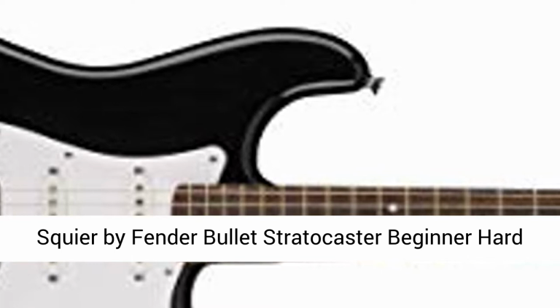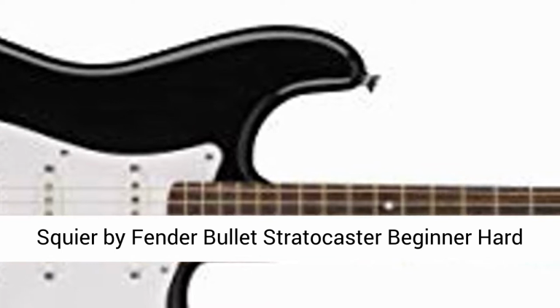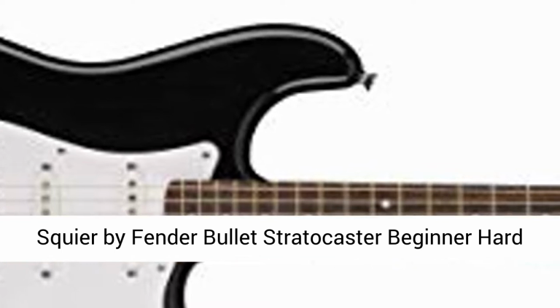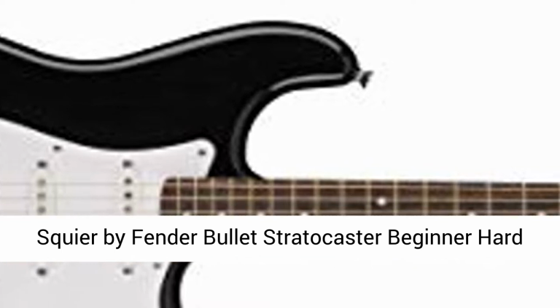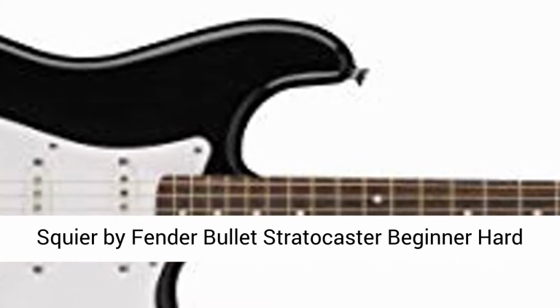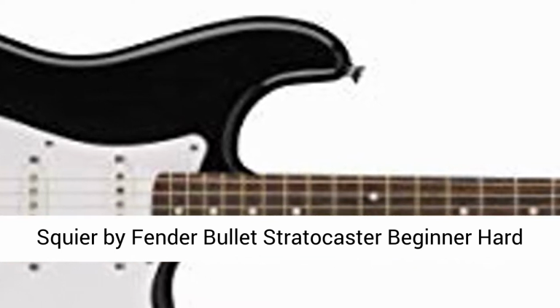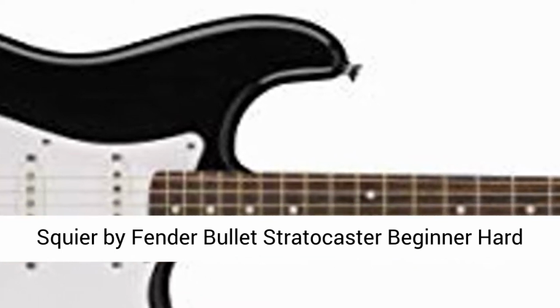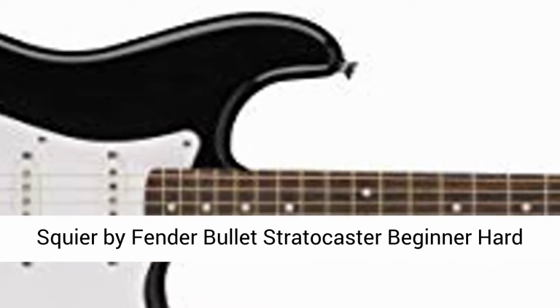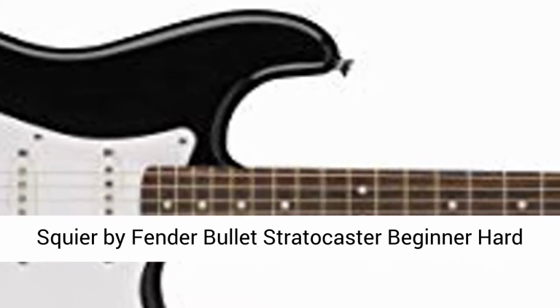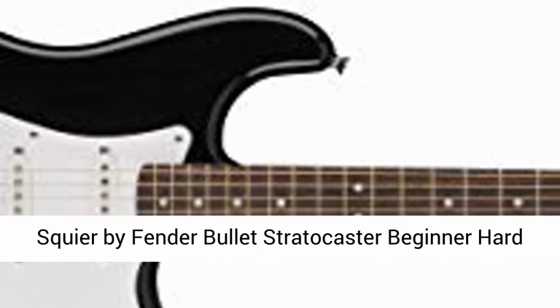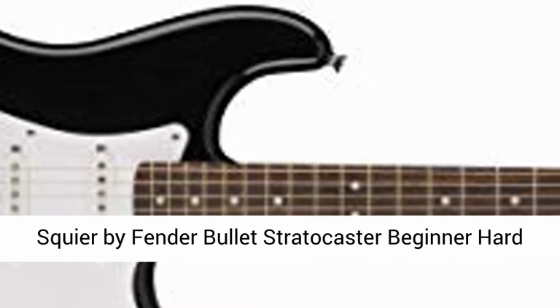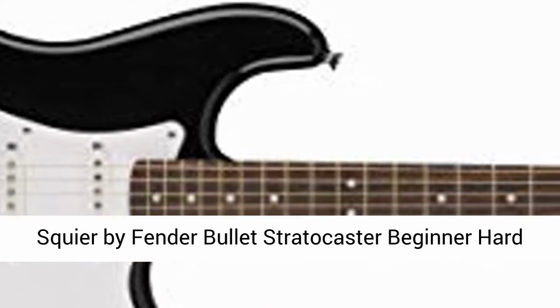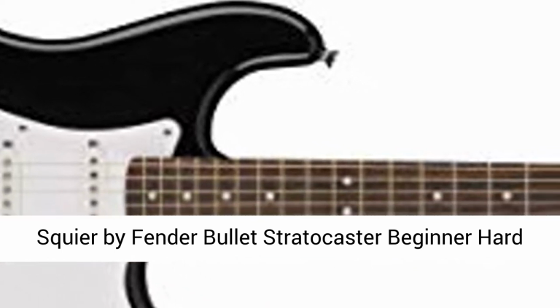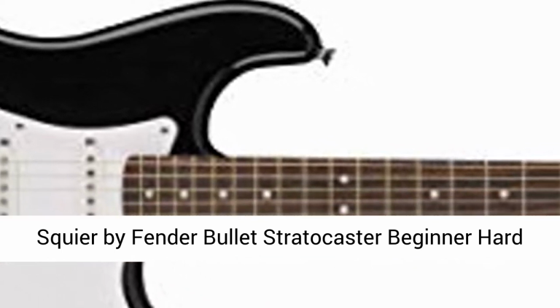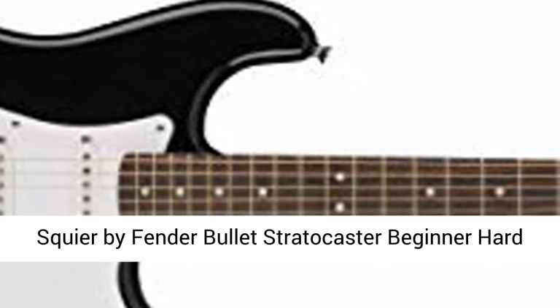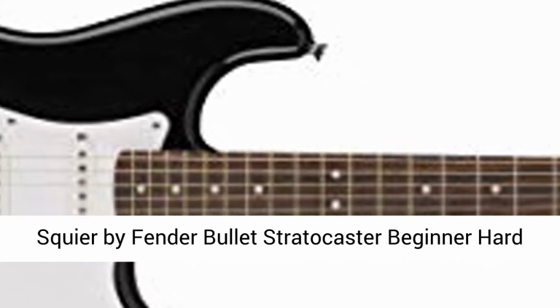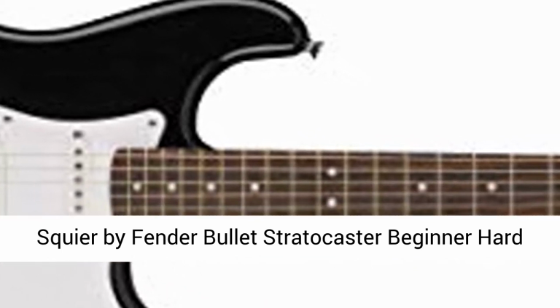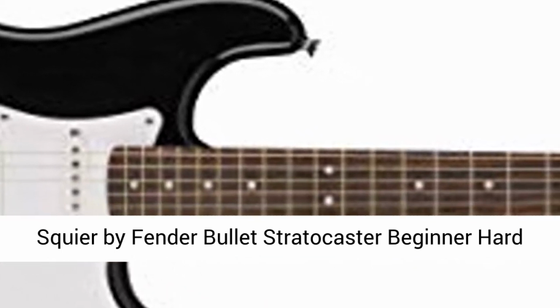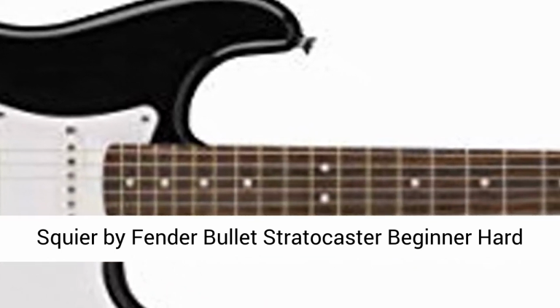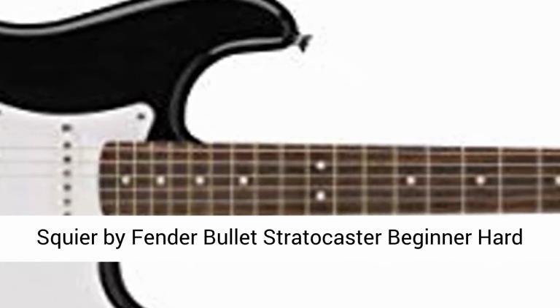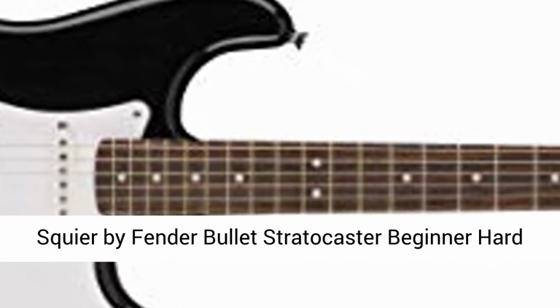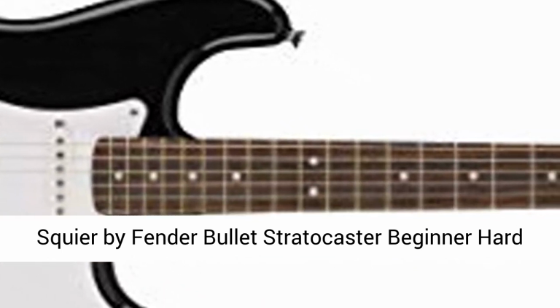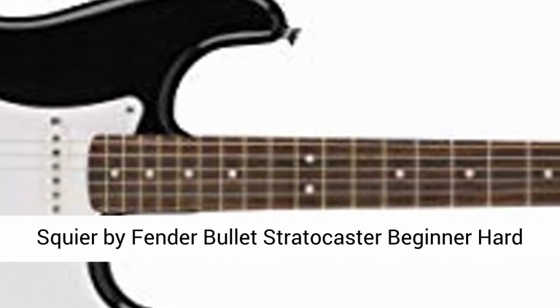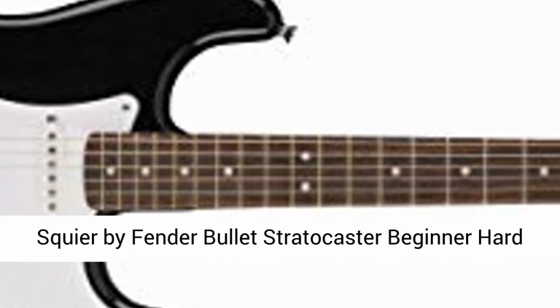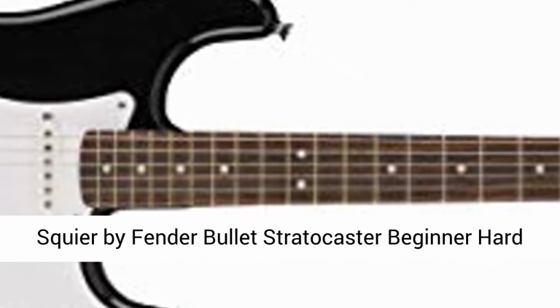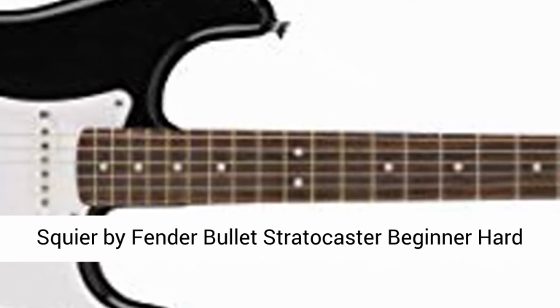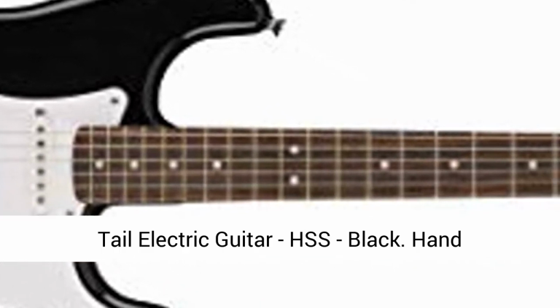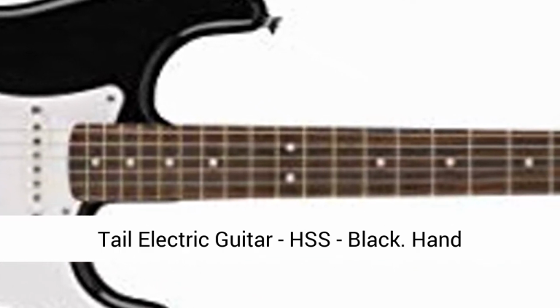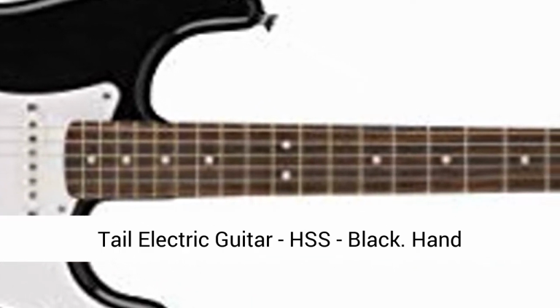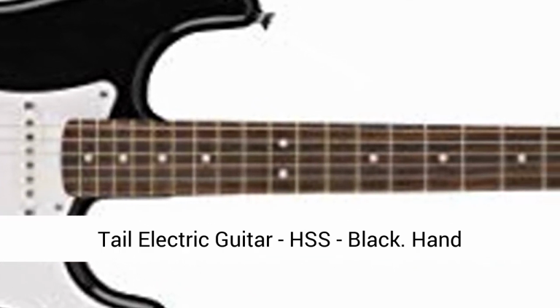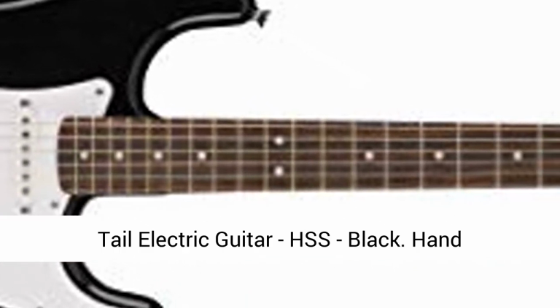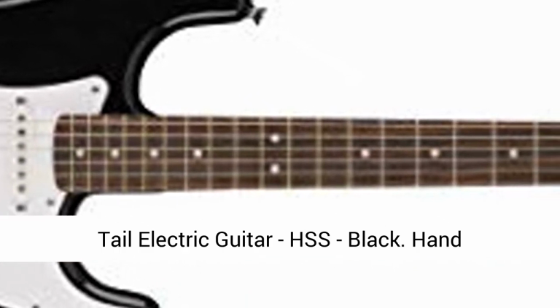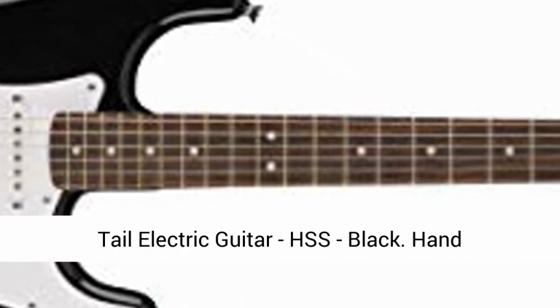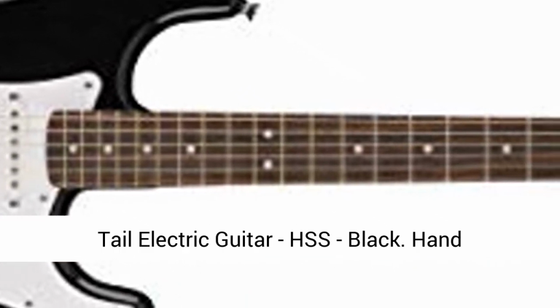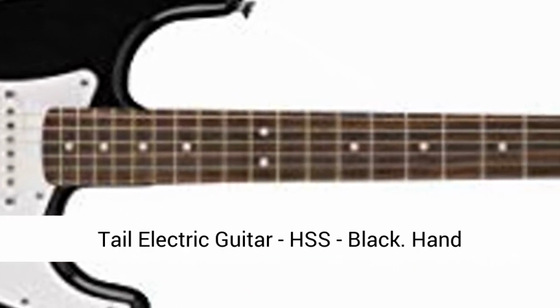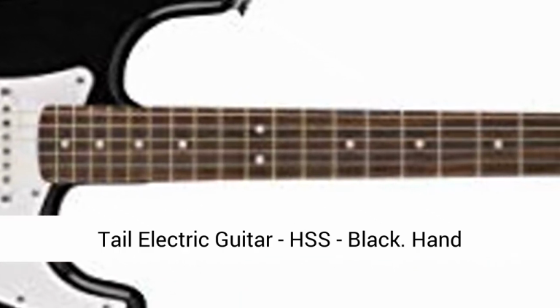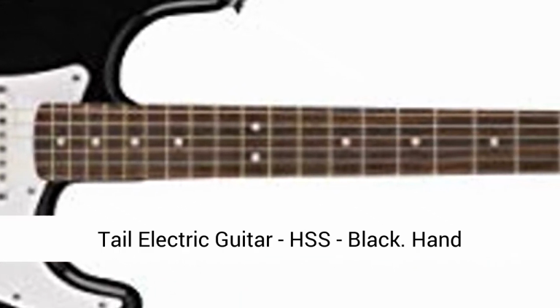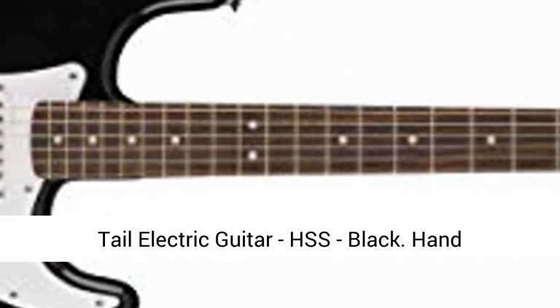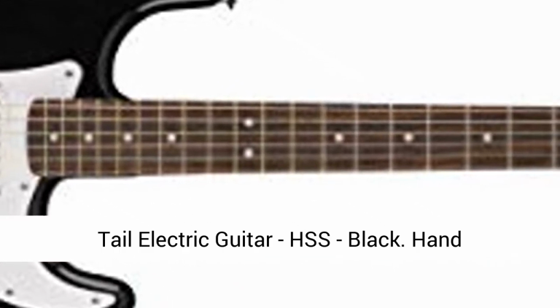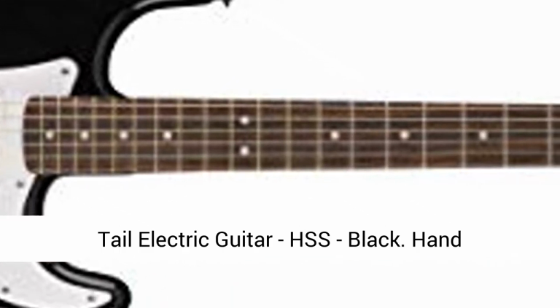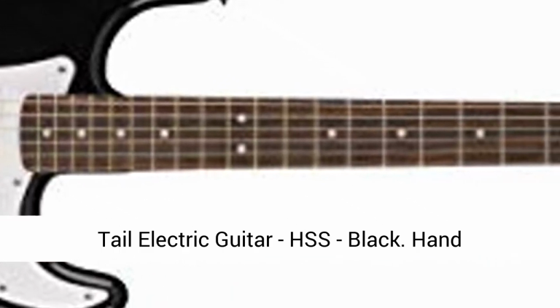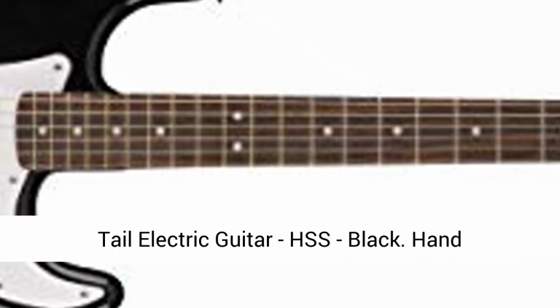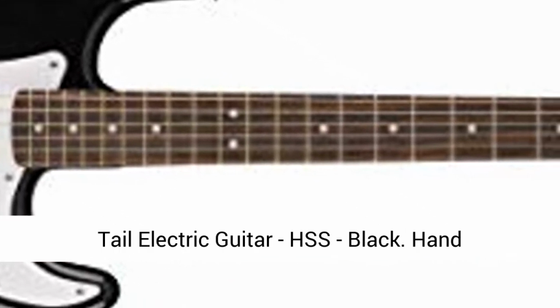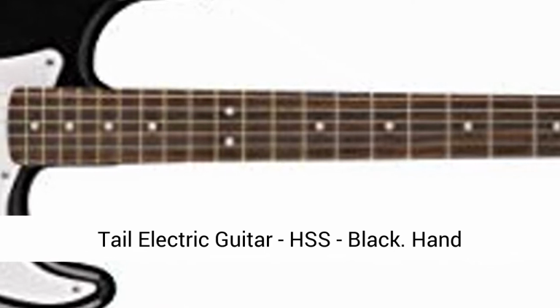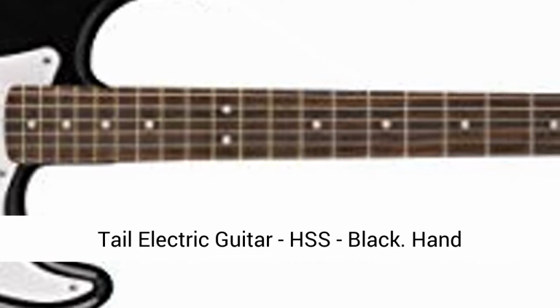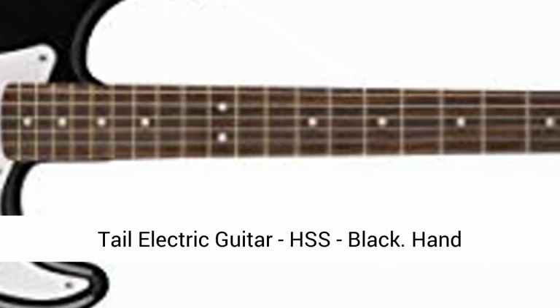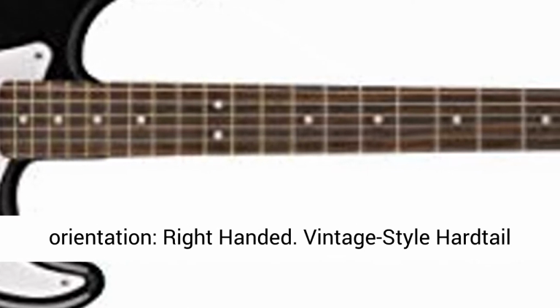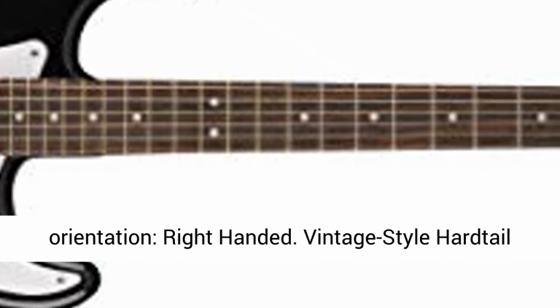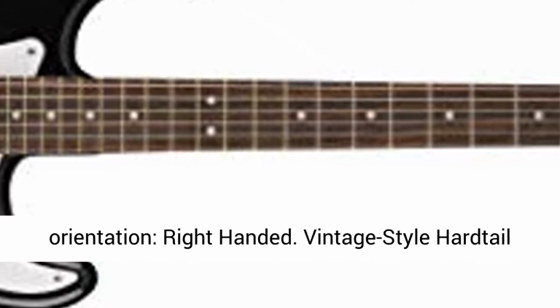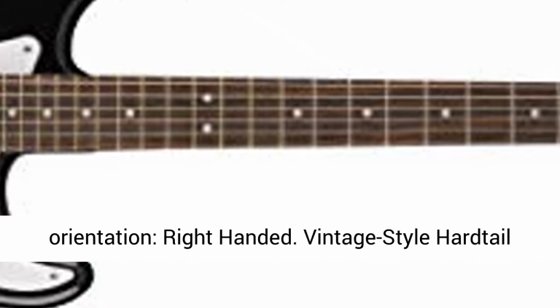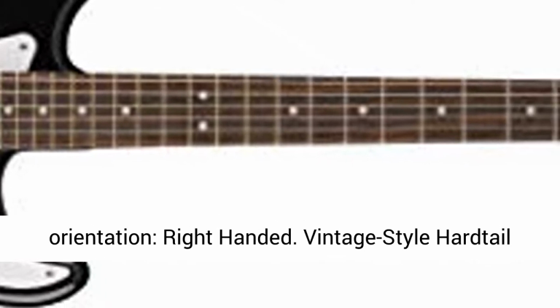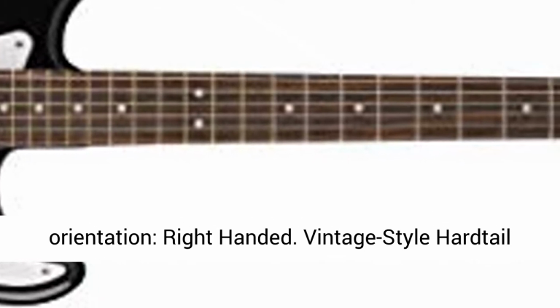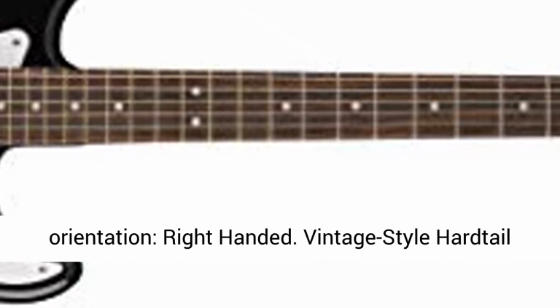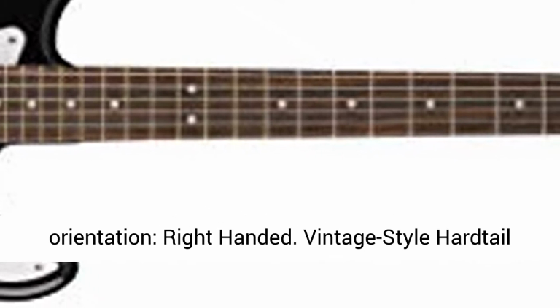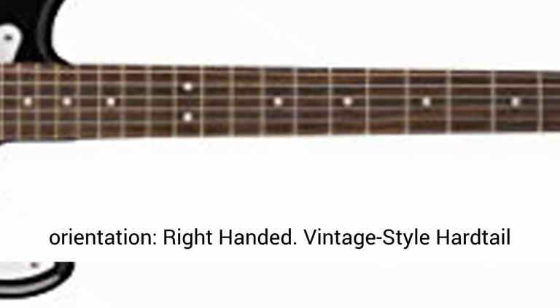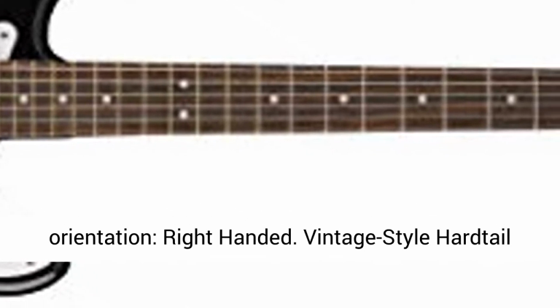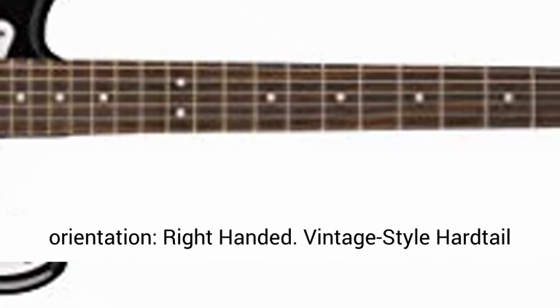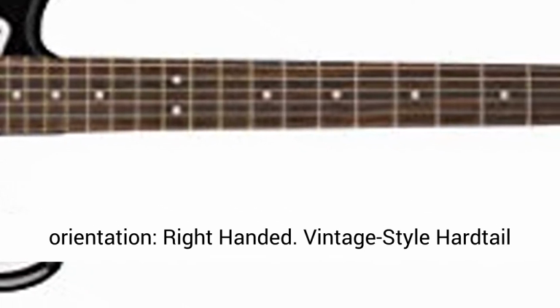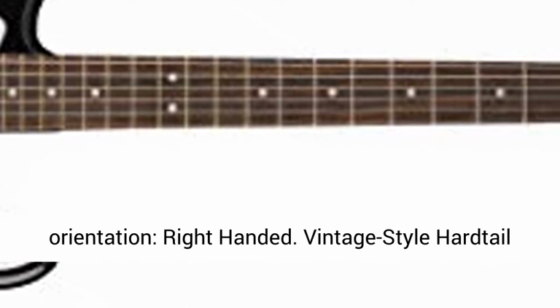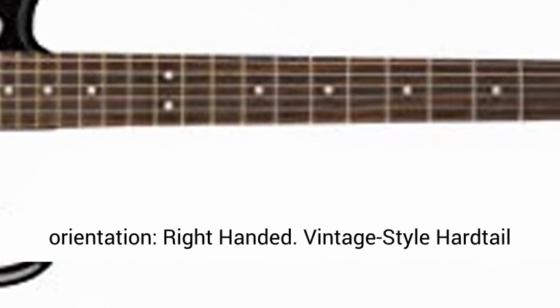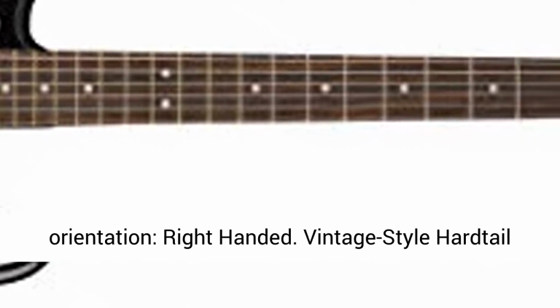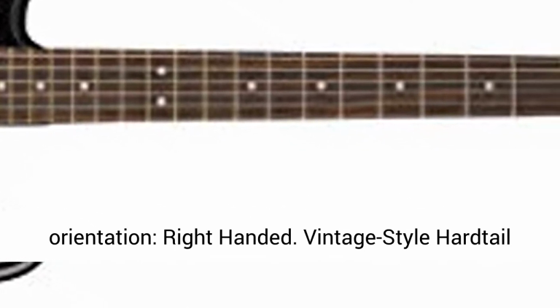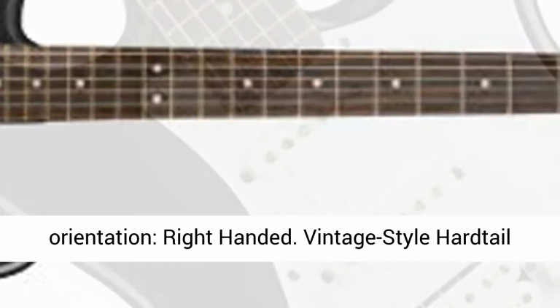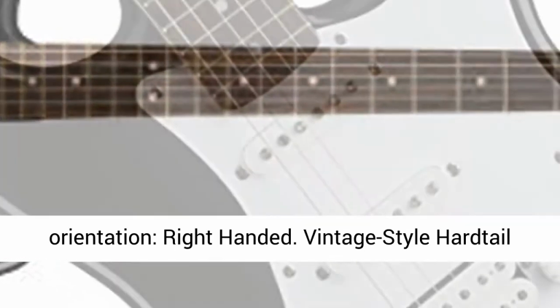Squier by Fender Bullet Stratocaster Beginner Hardtail Electric Guitar, HSS, Black. Hand Orientation: Right-Handed.